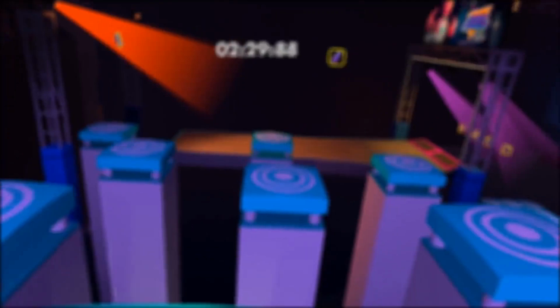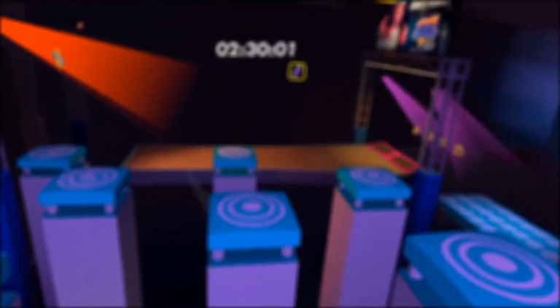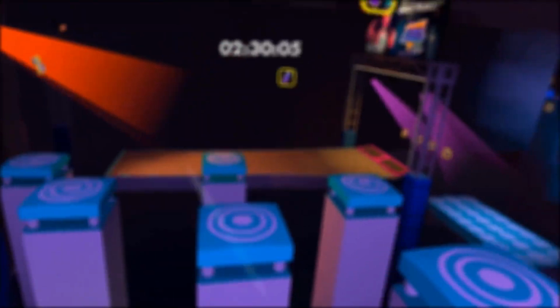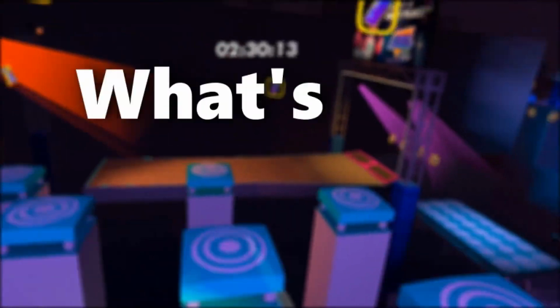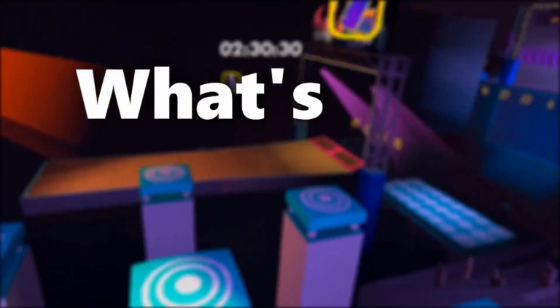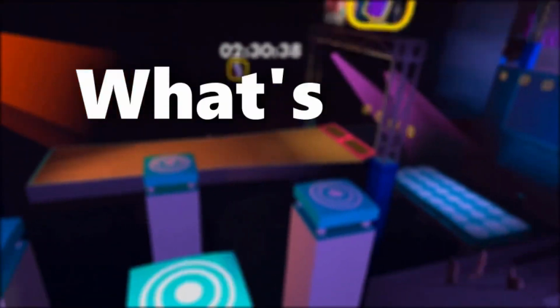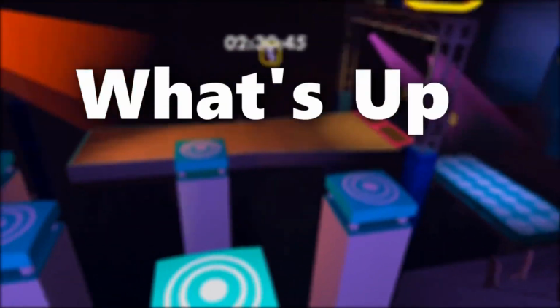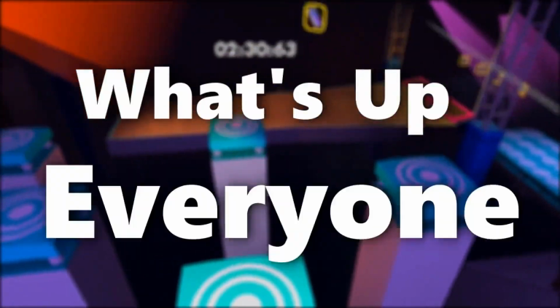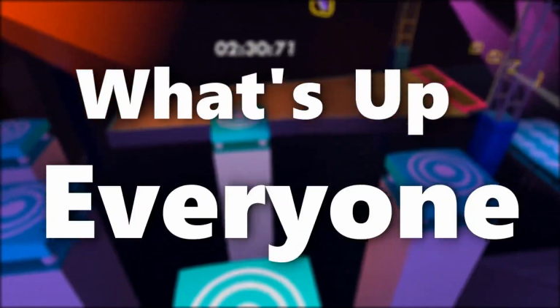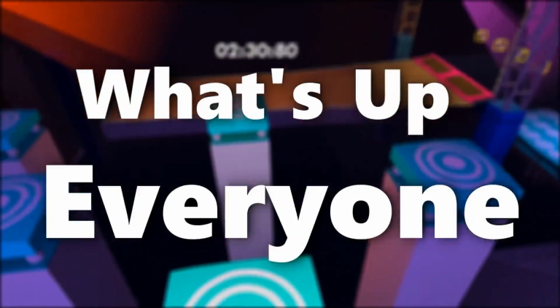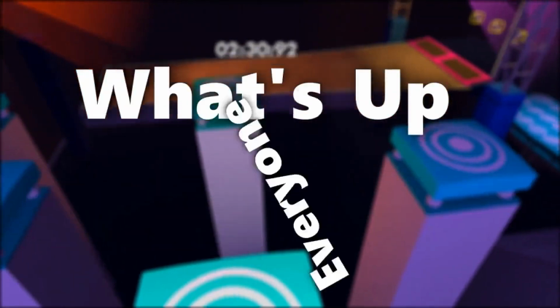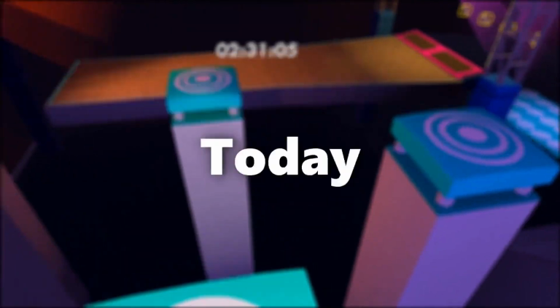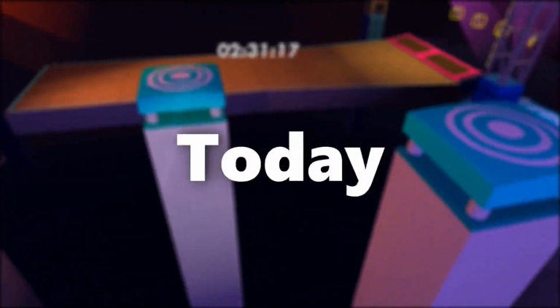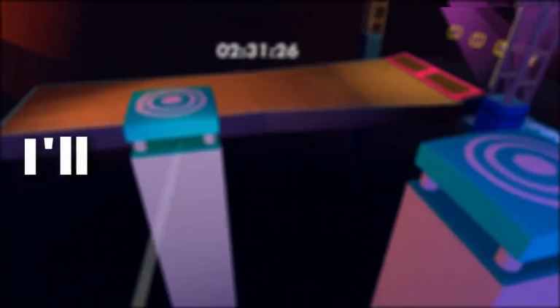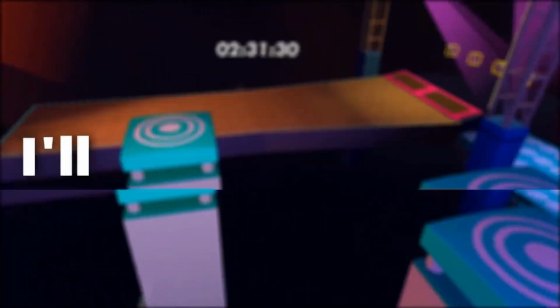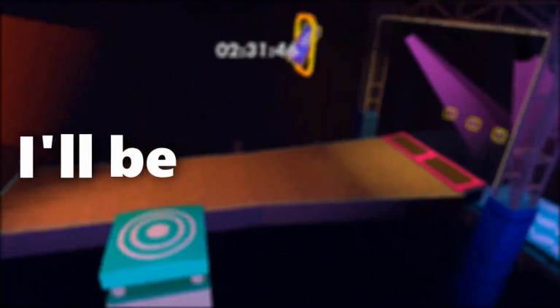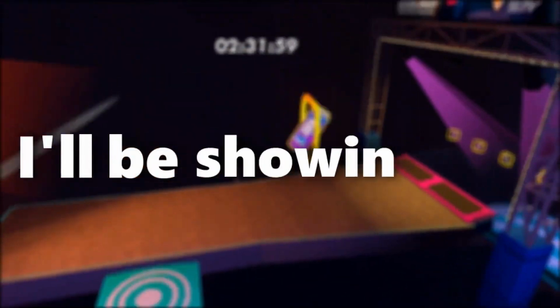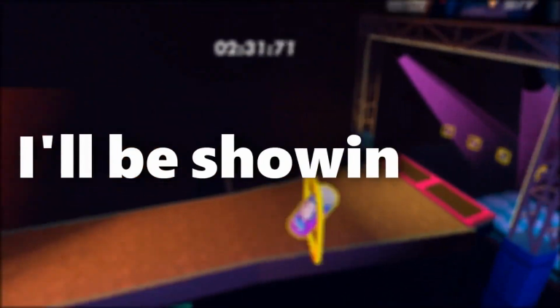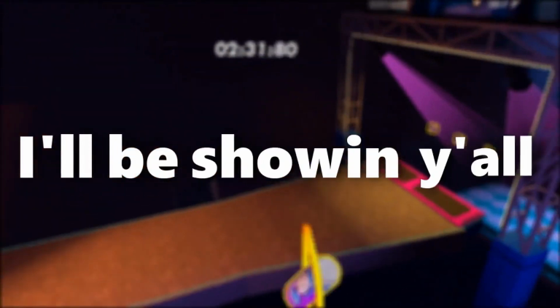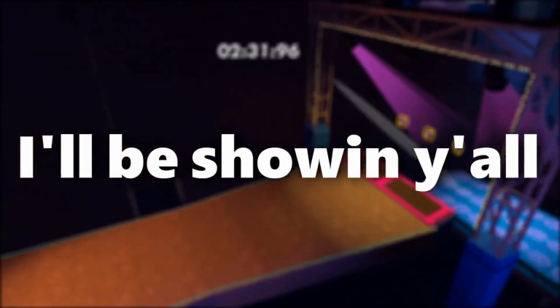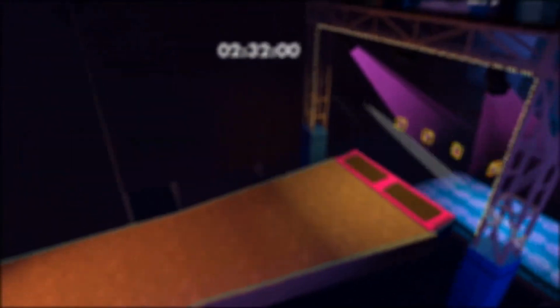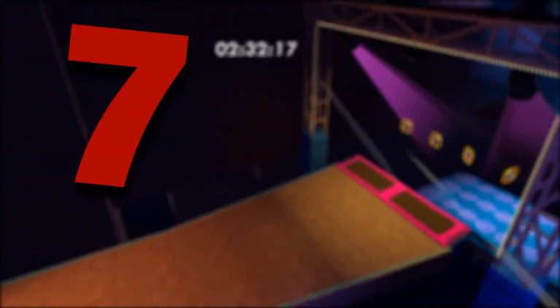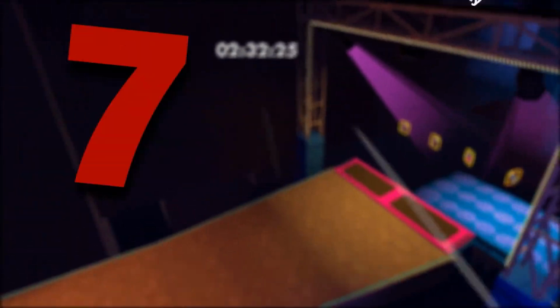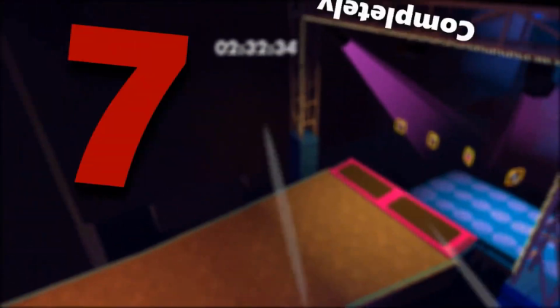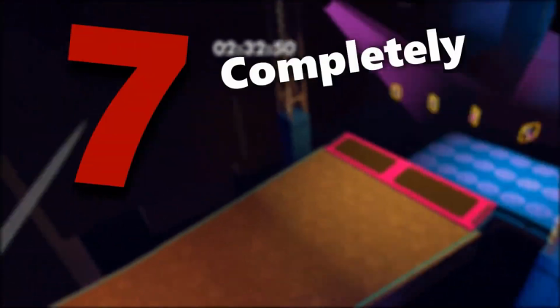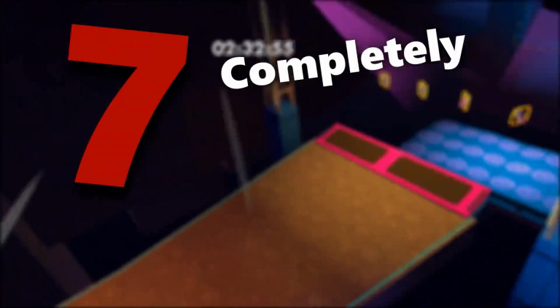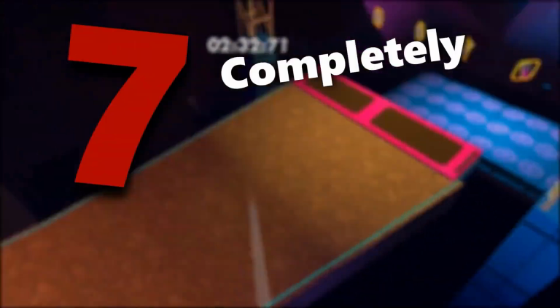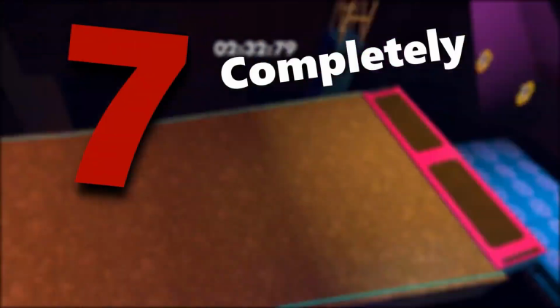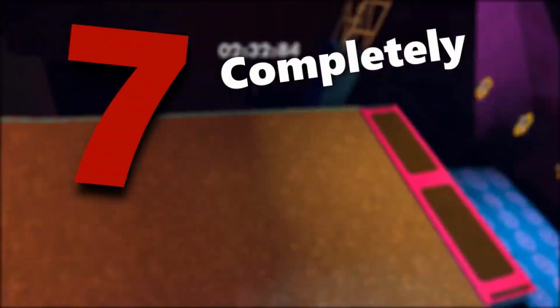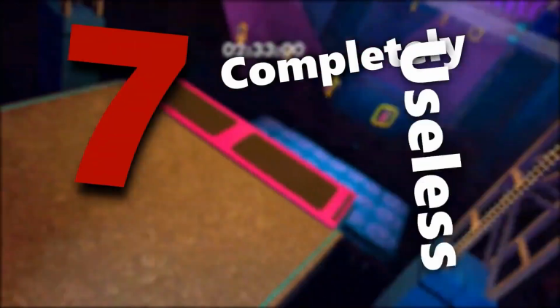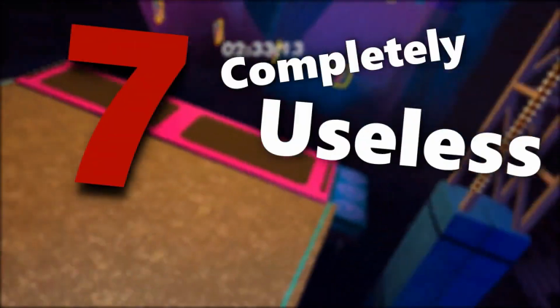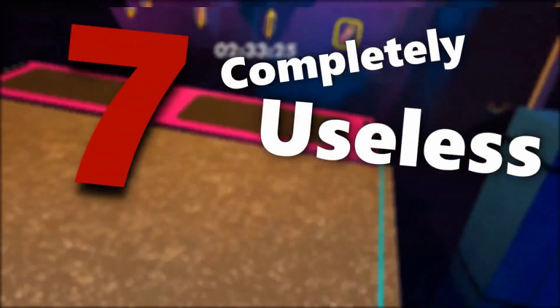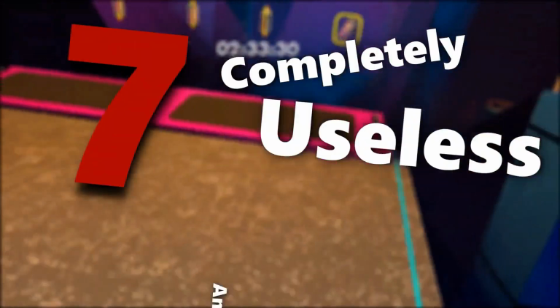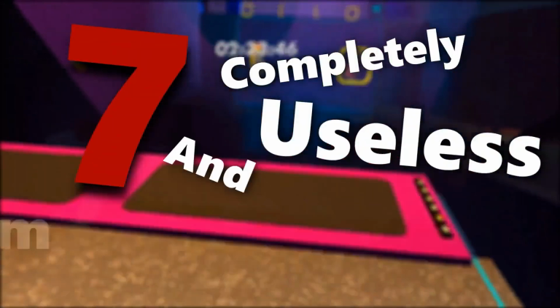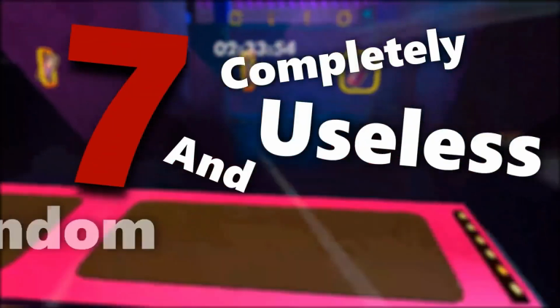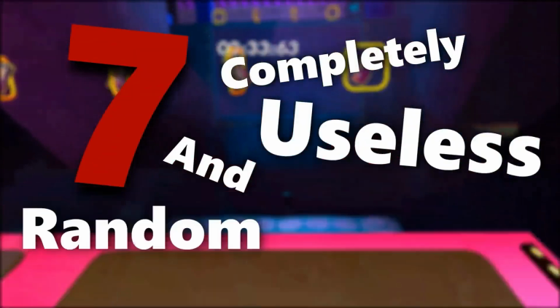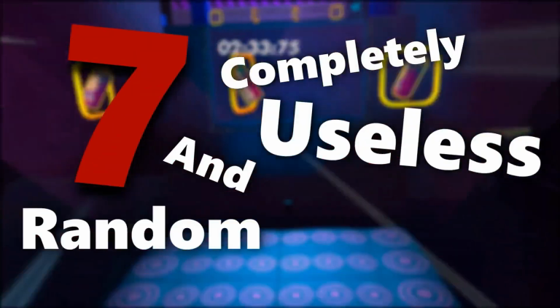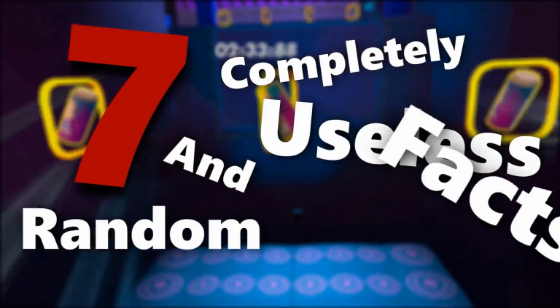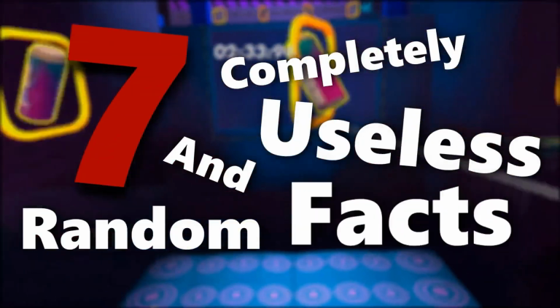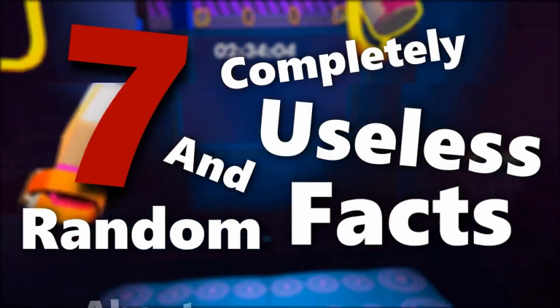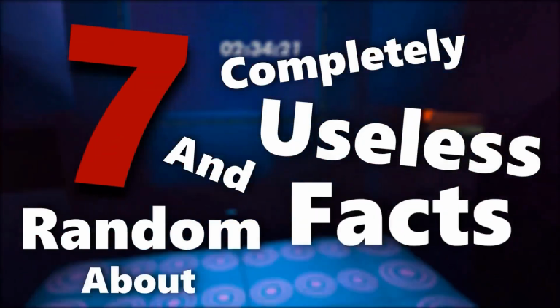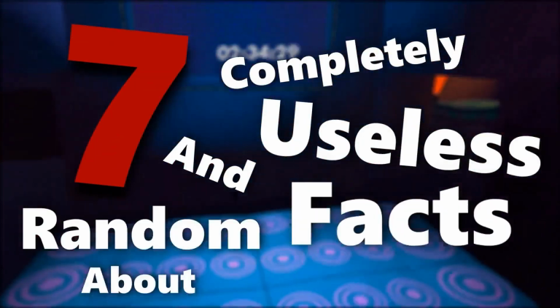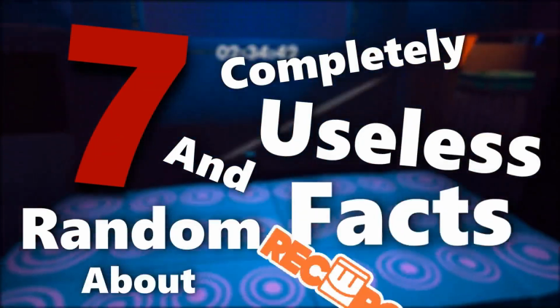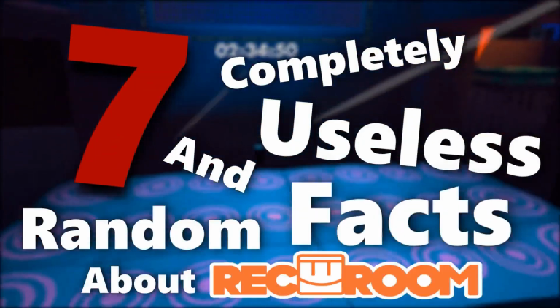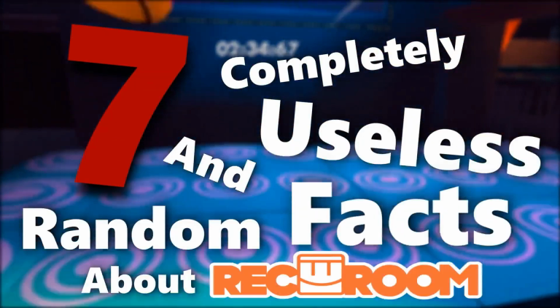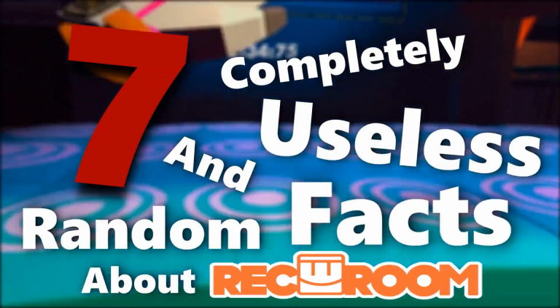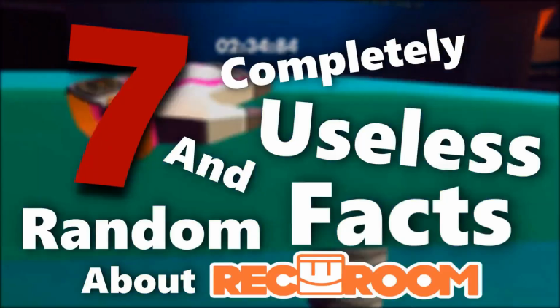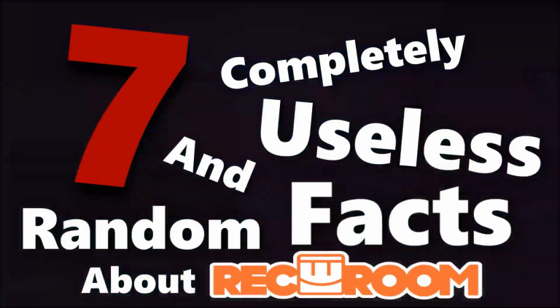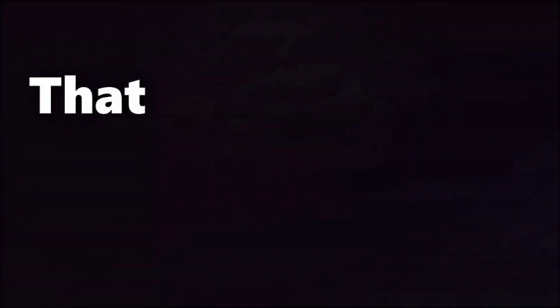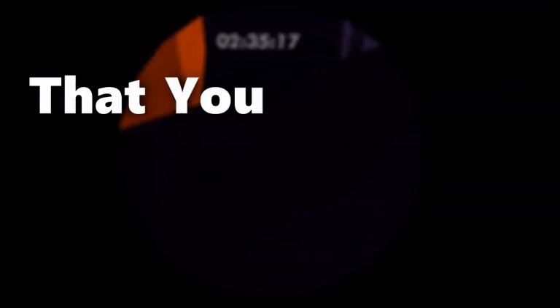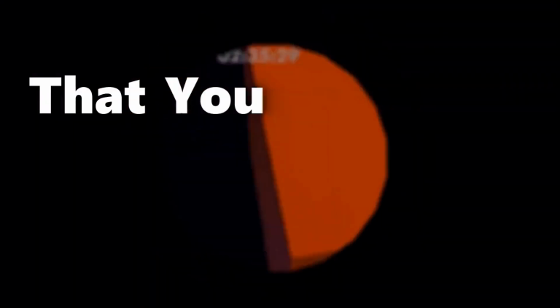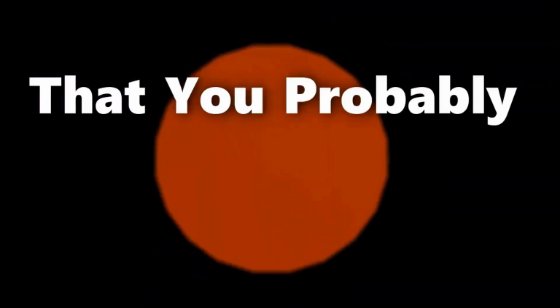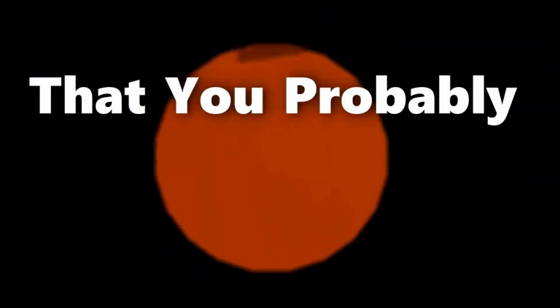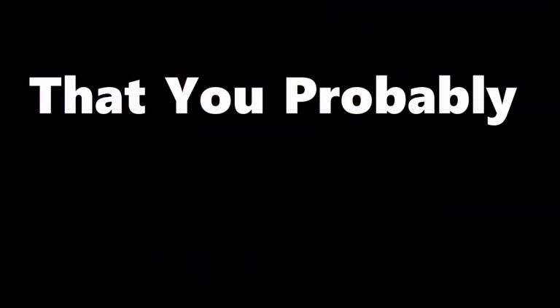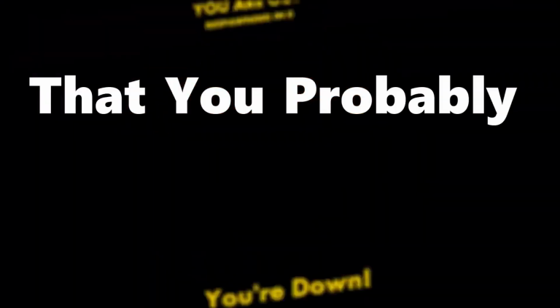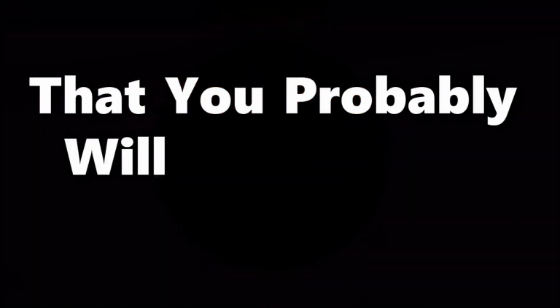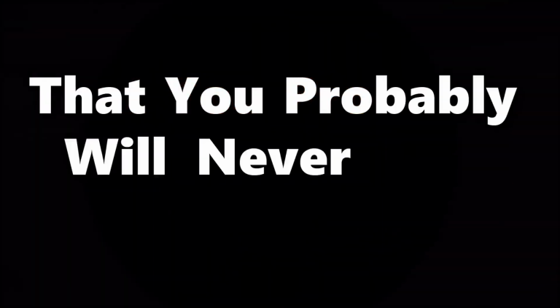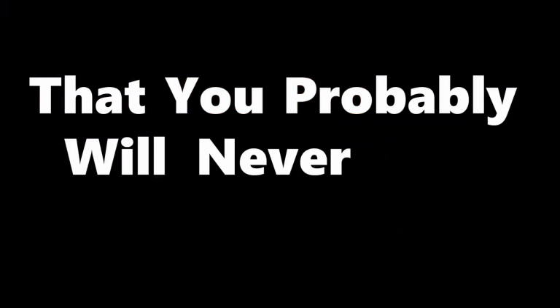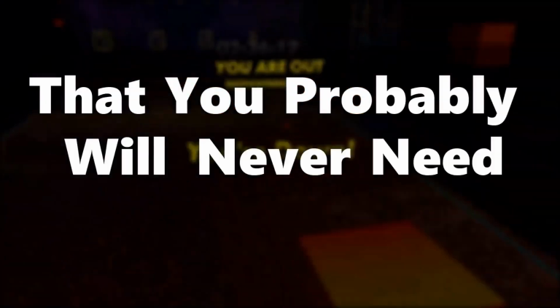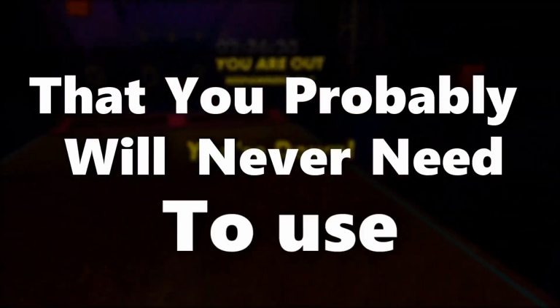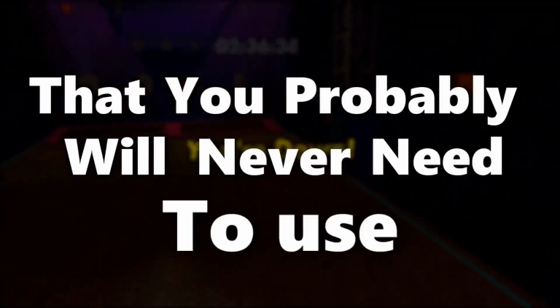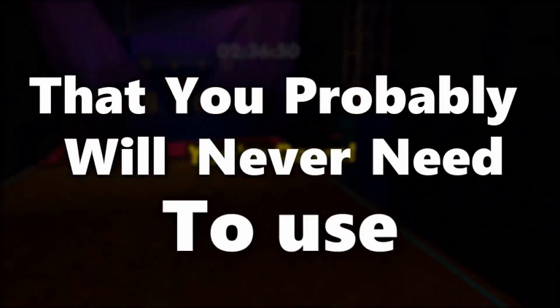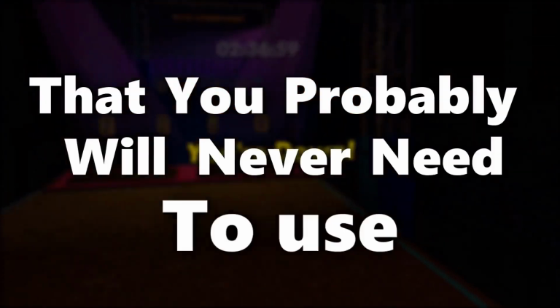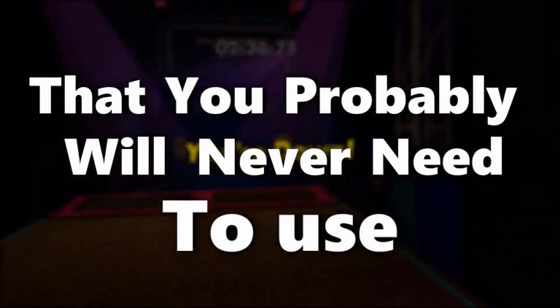What's up everyone, today I'll be showing y'all 7 completely useless and random facts about Rec Room that you probably will never need to use.